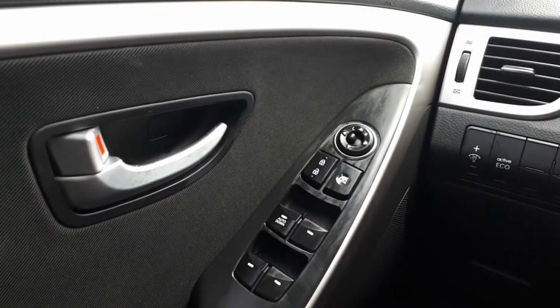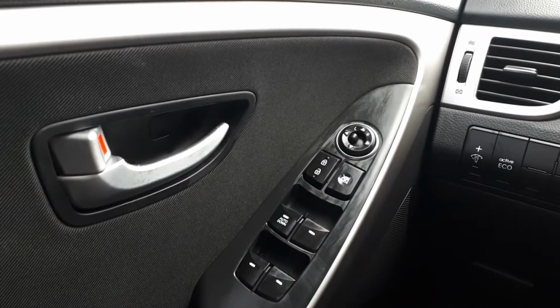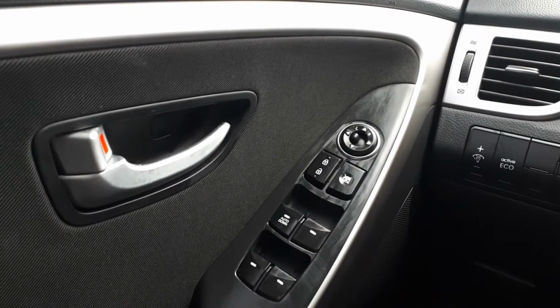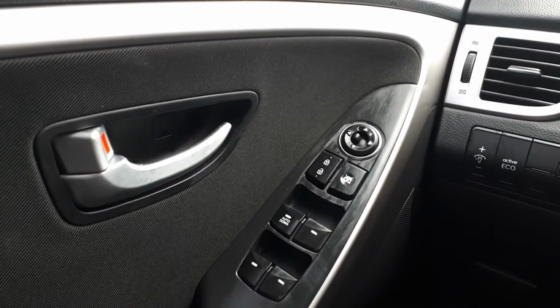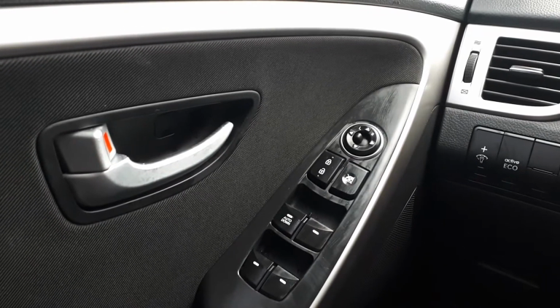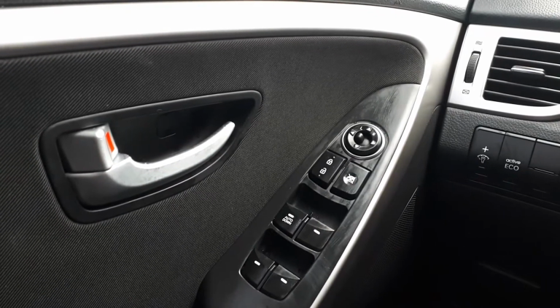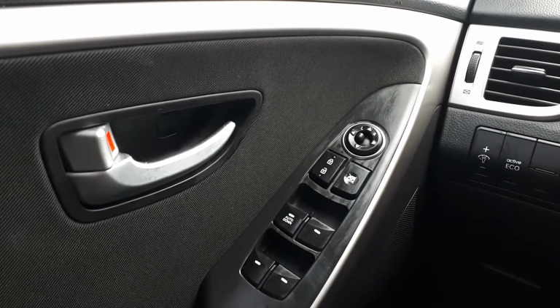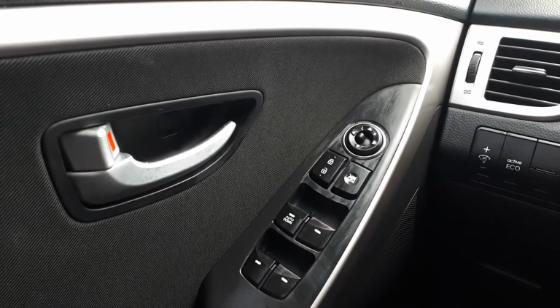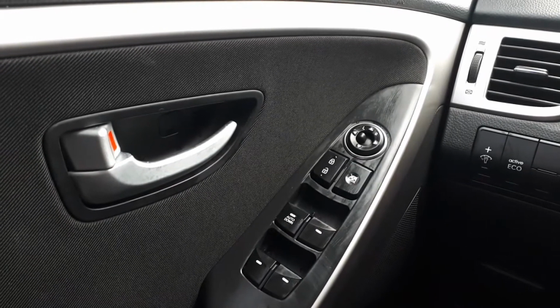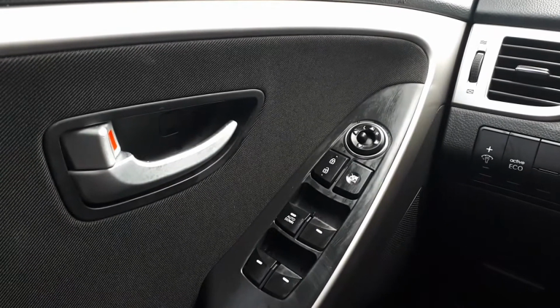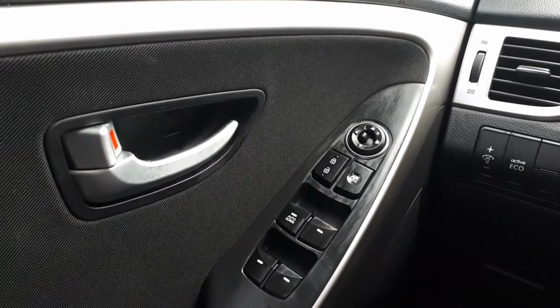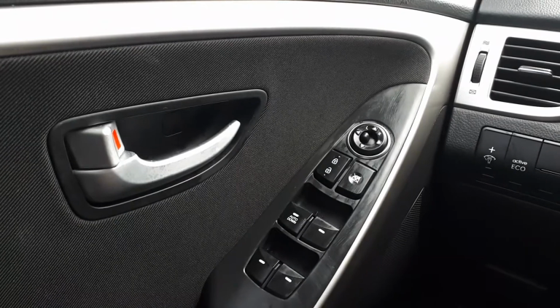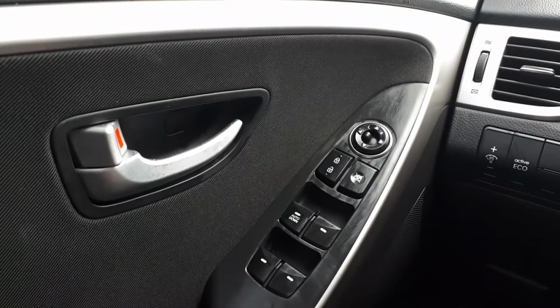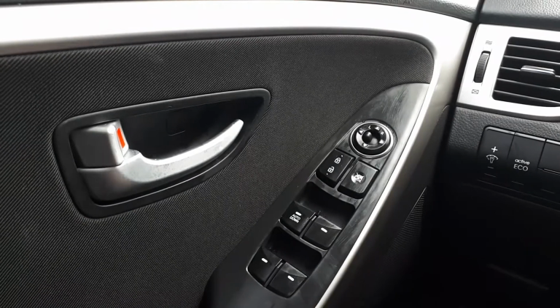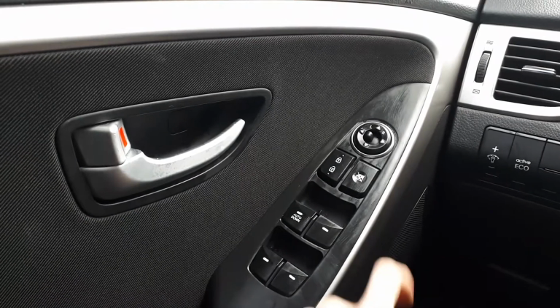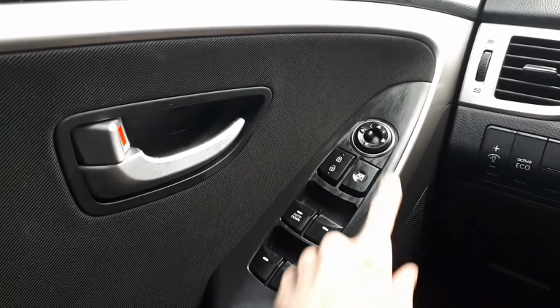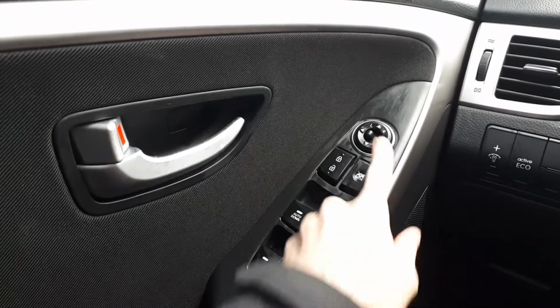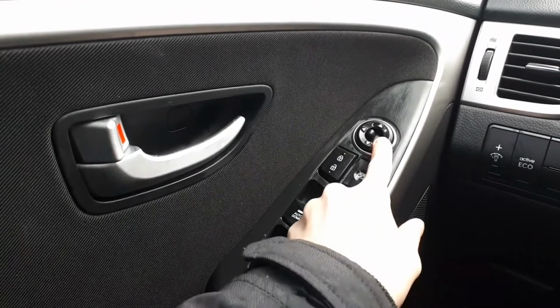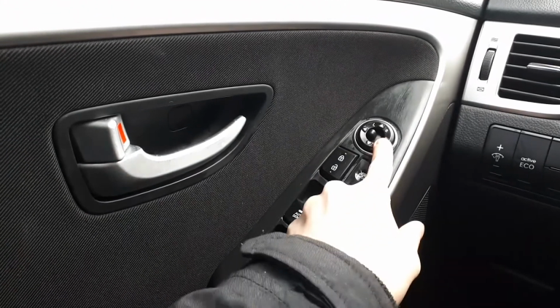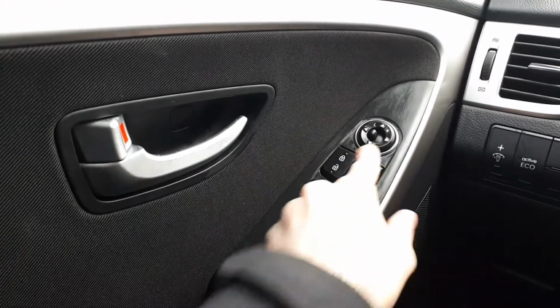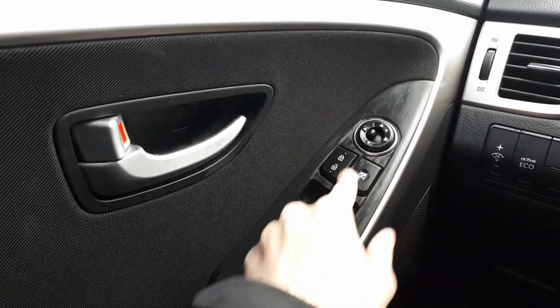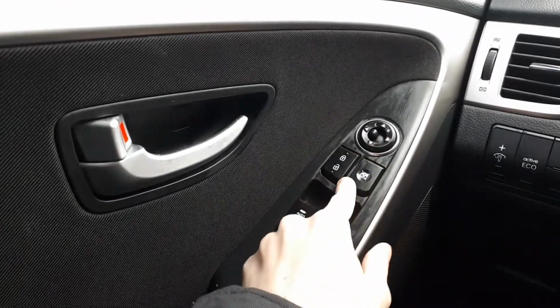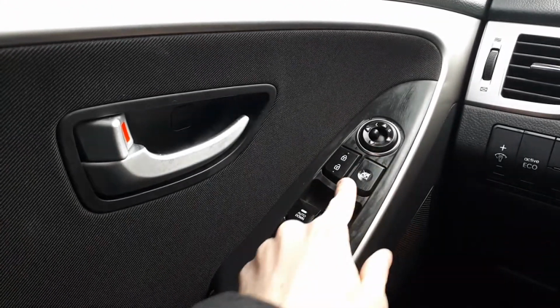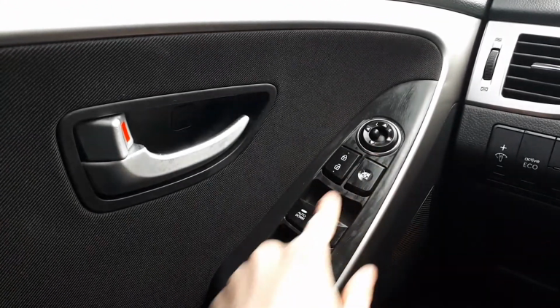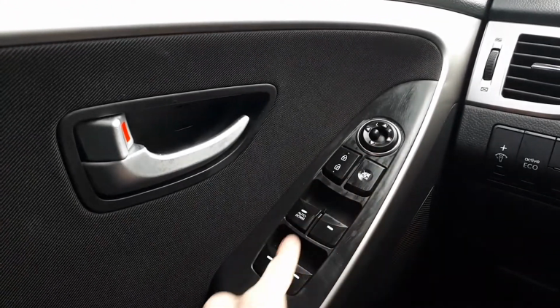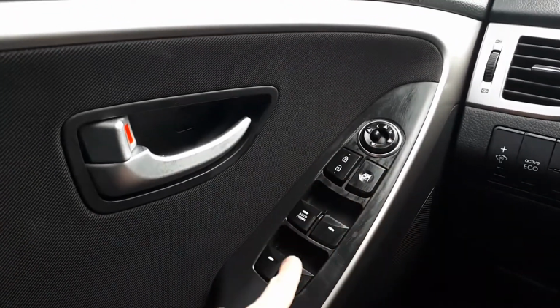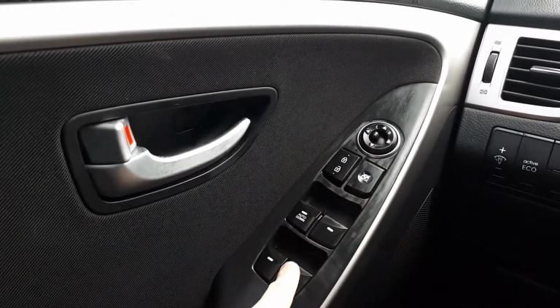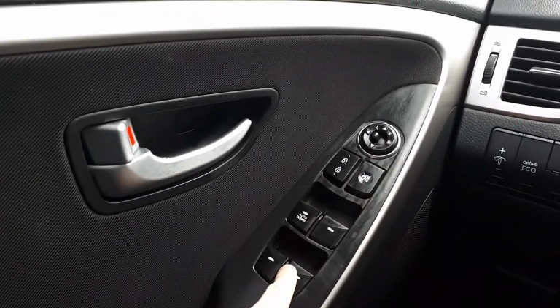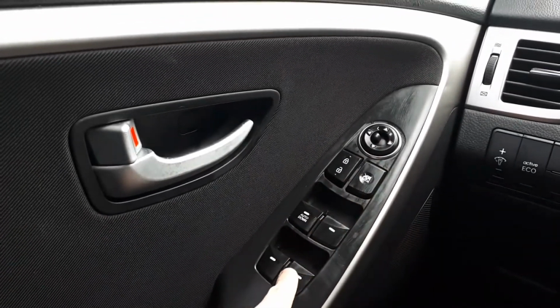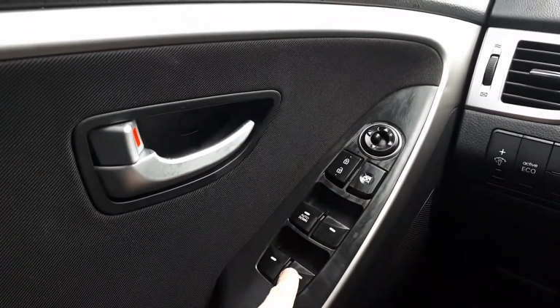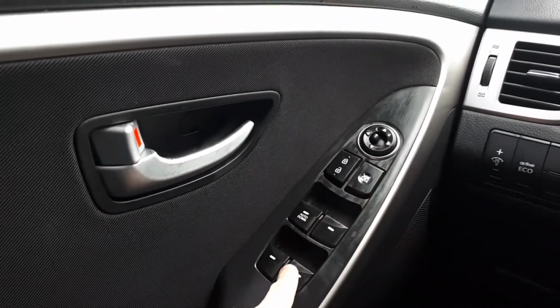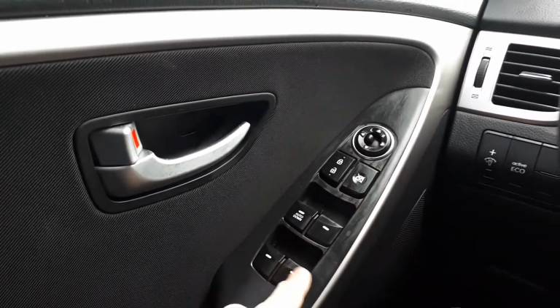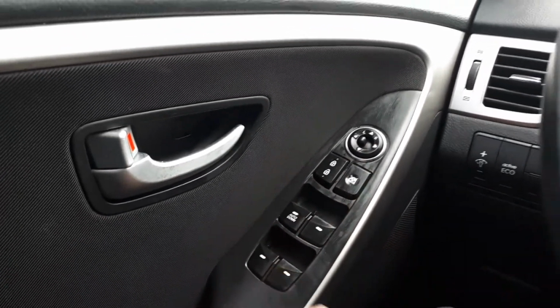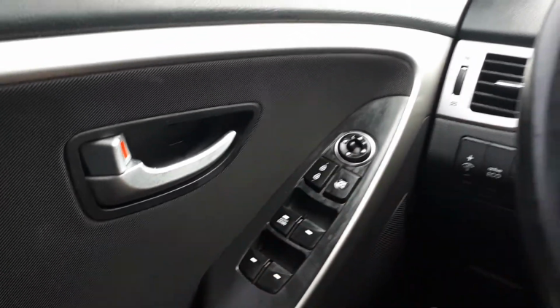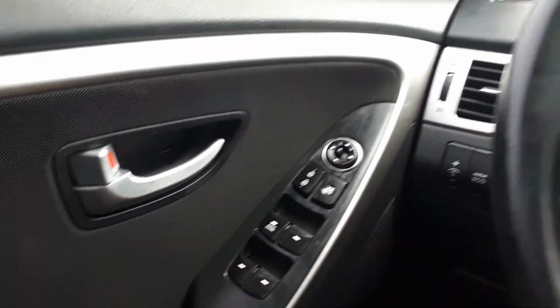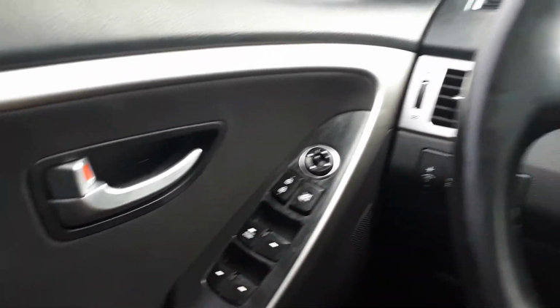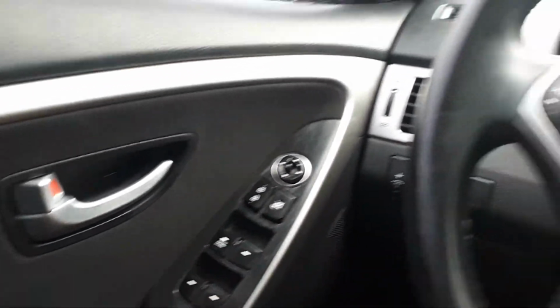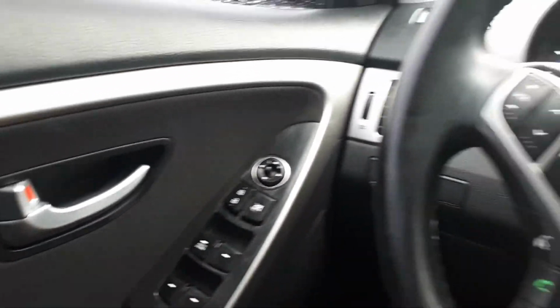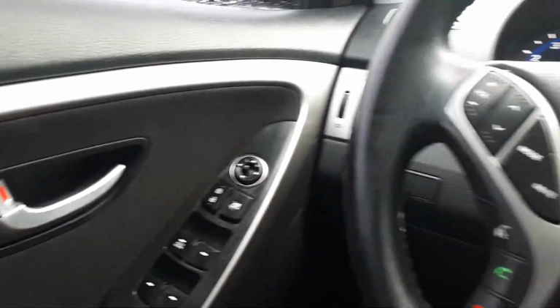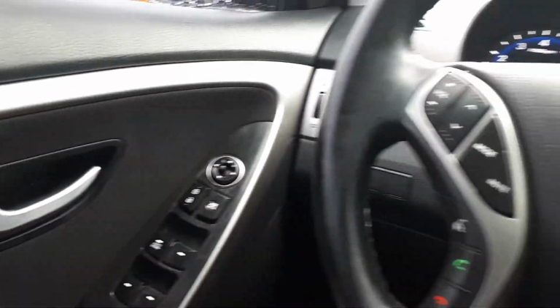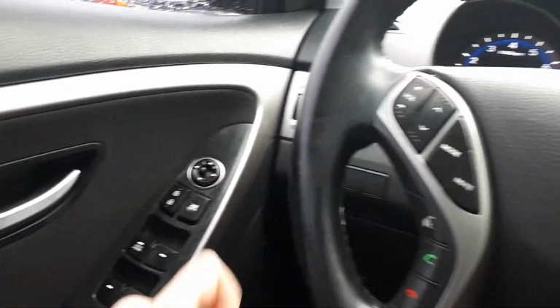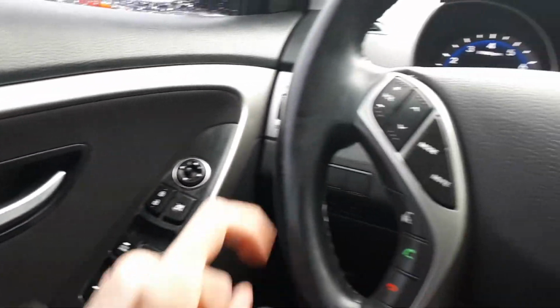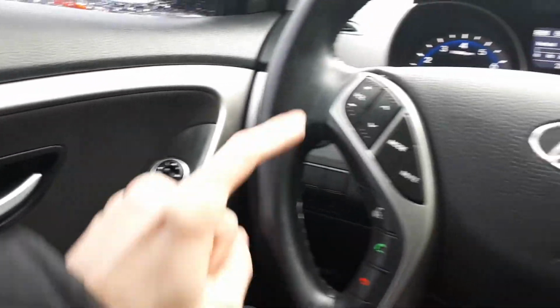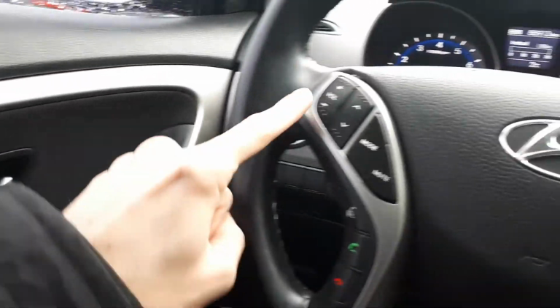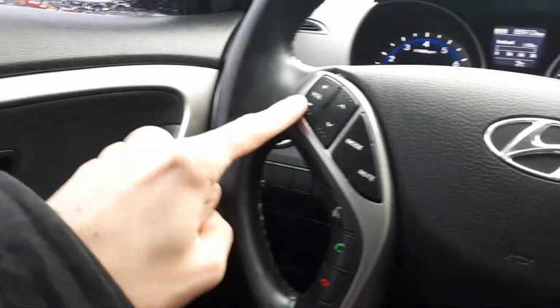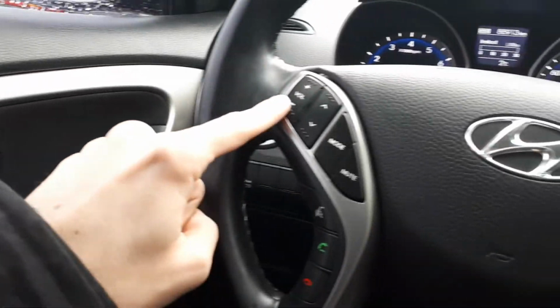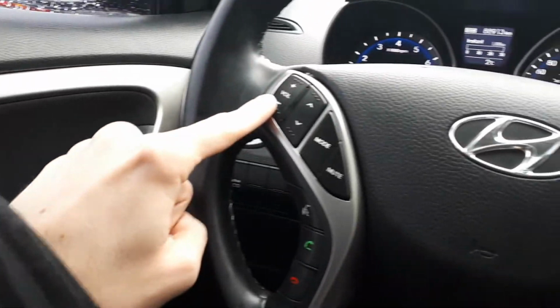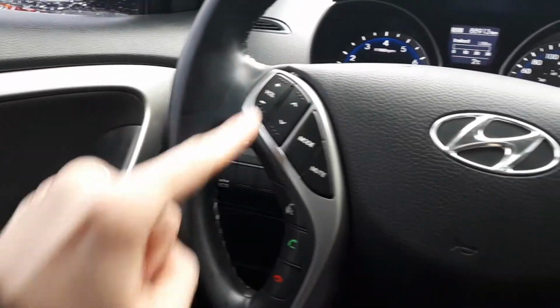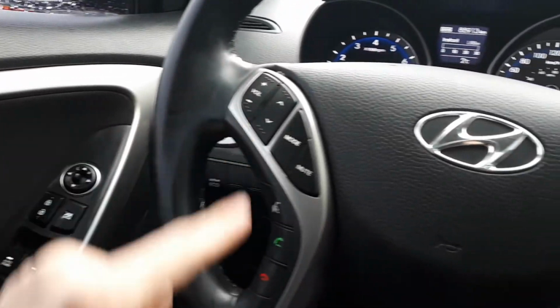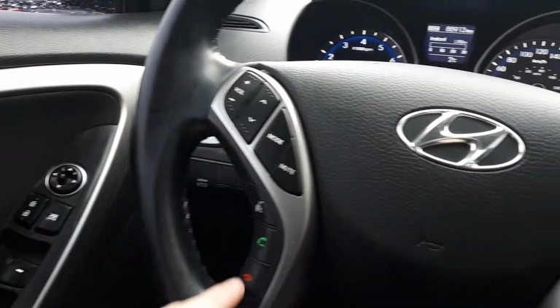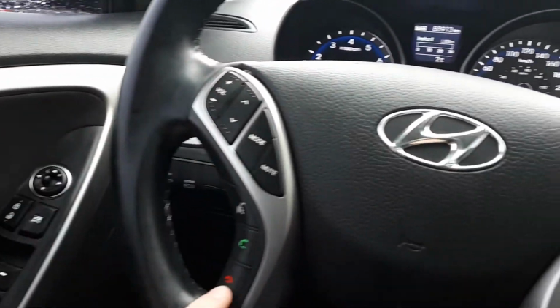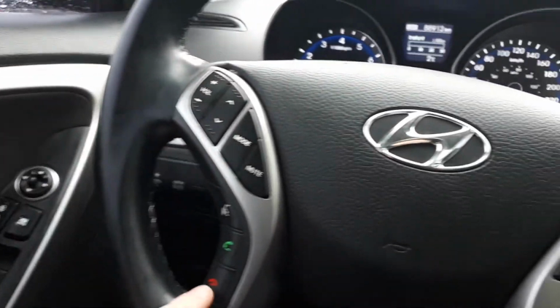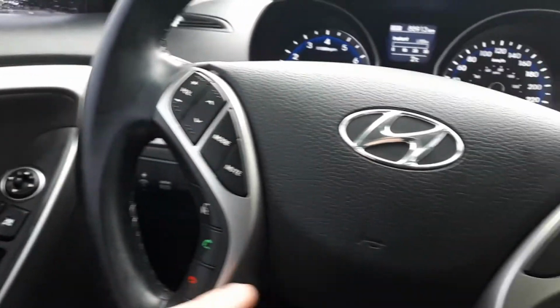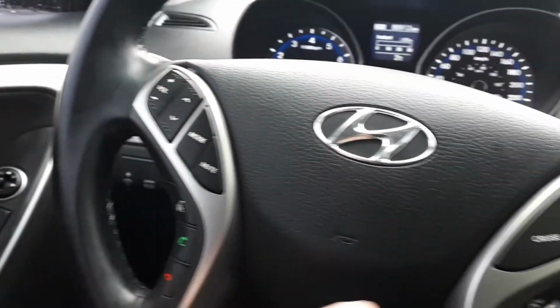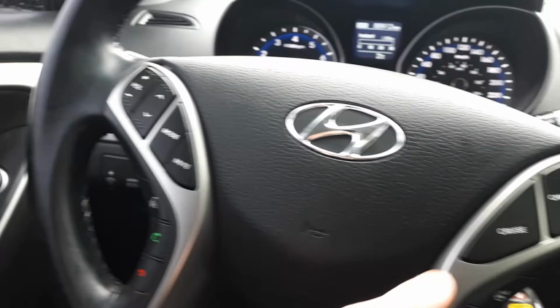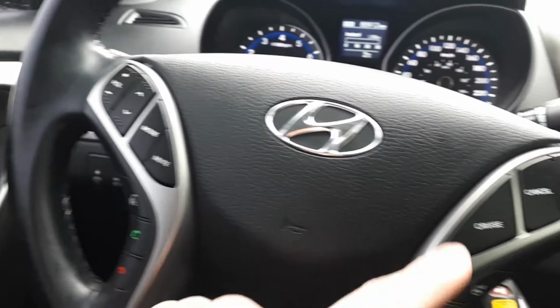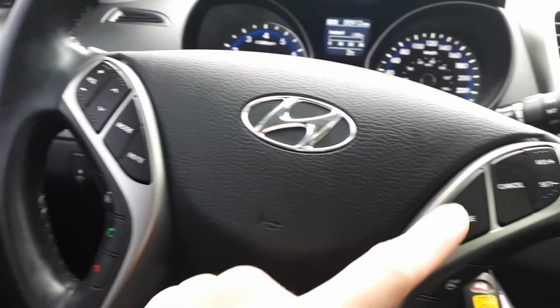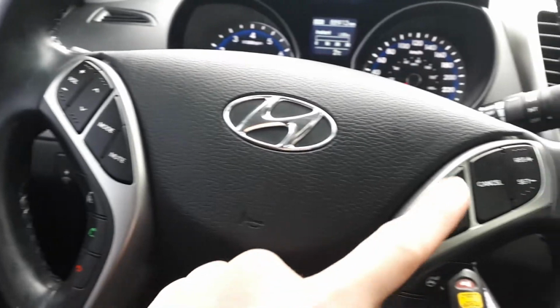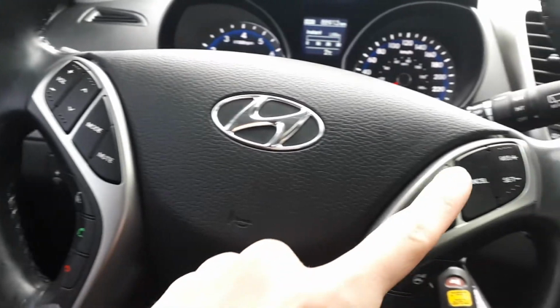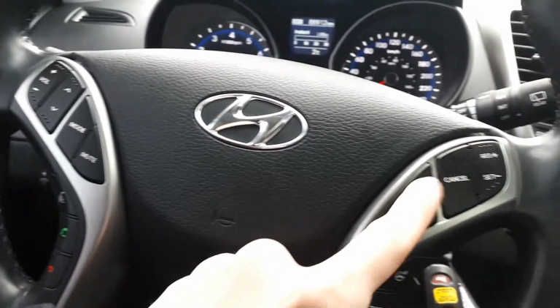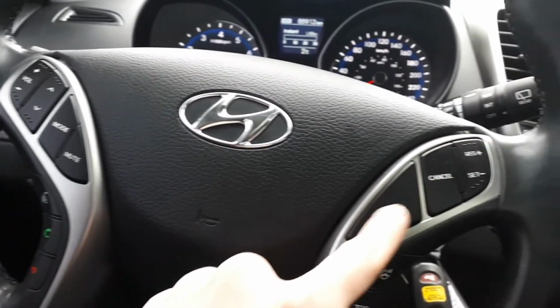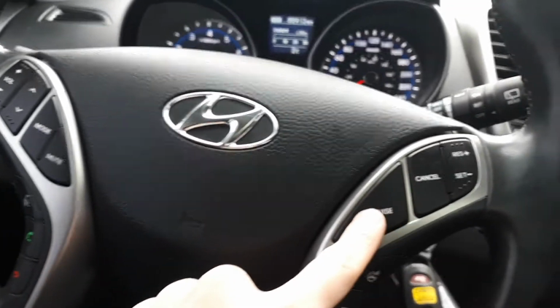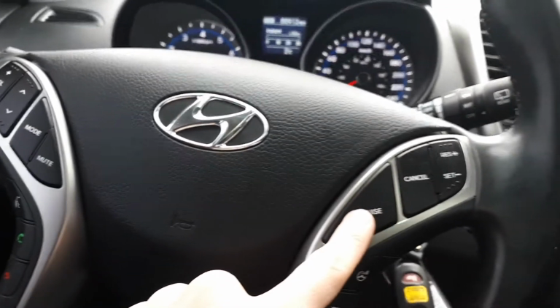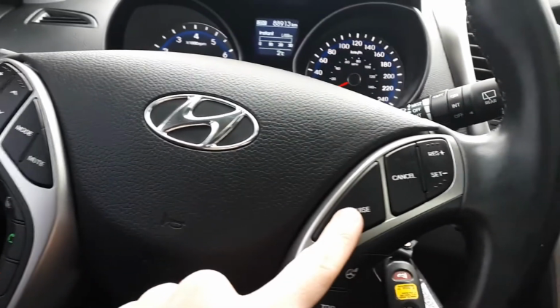This vehicle also has power mirrors, locks and windows, steering wheel audio, Bluetooth and cruise controls.